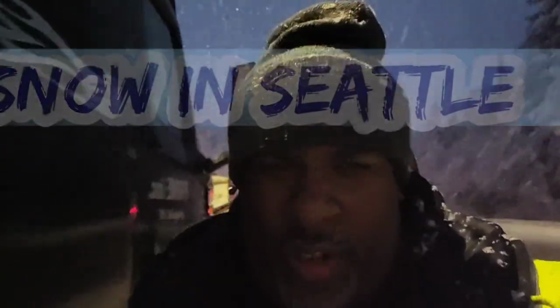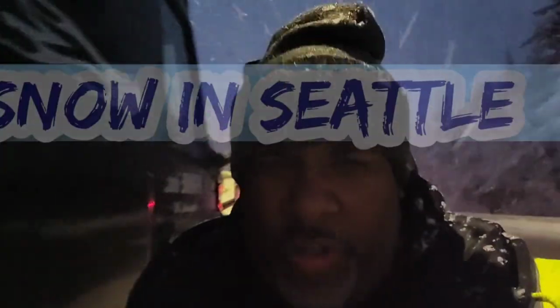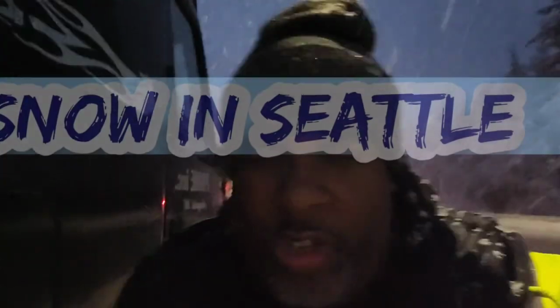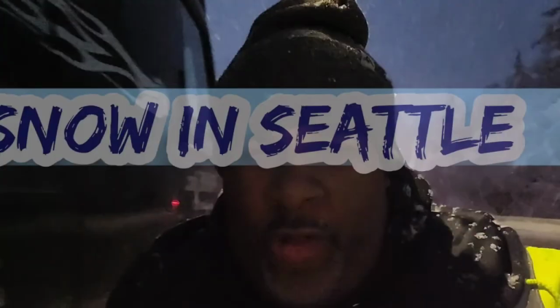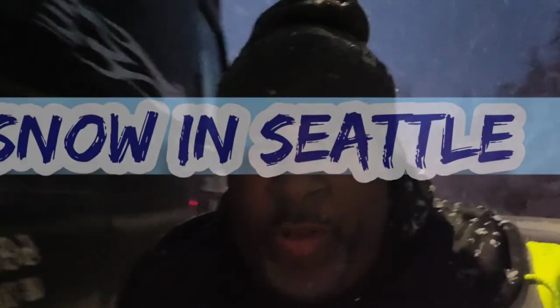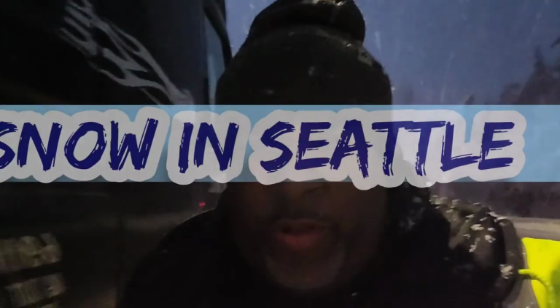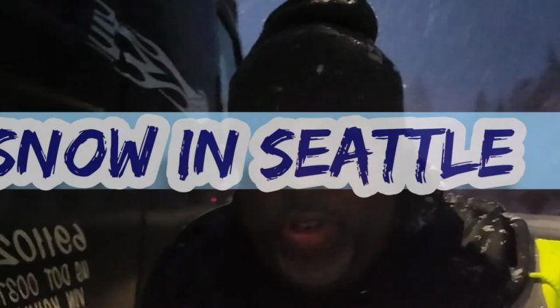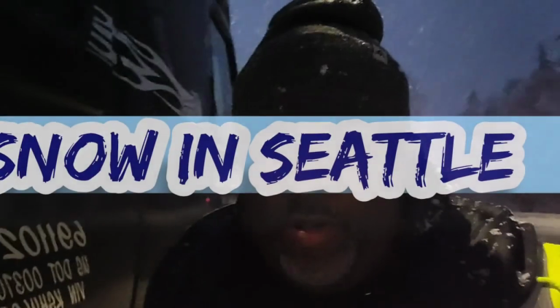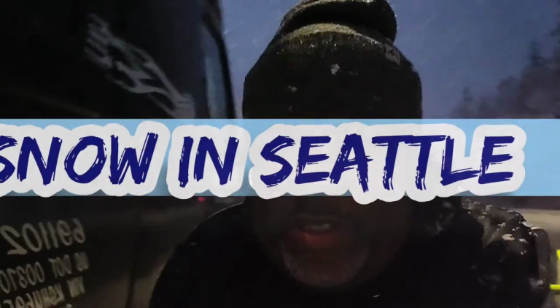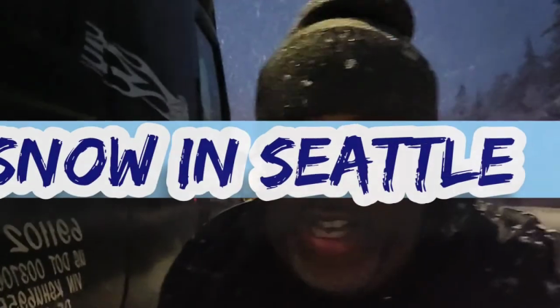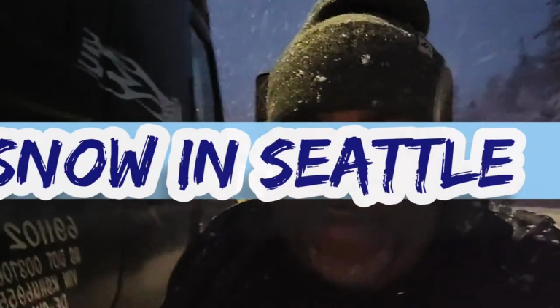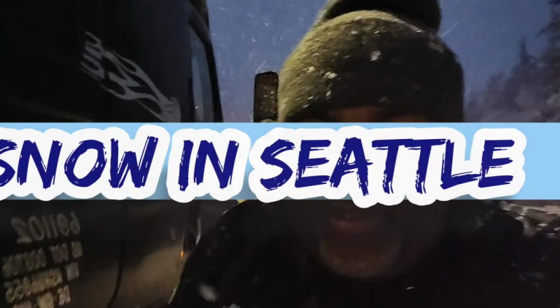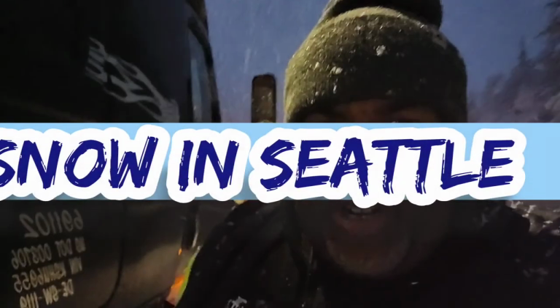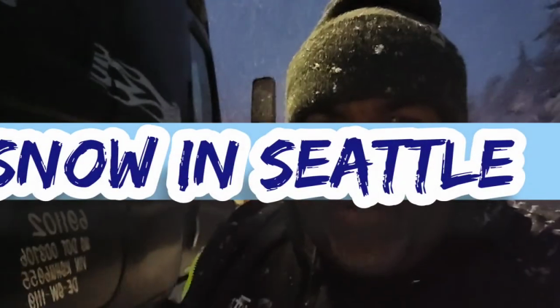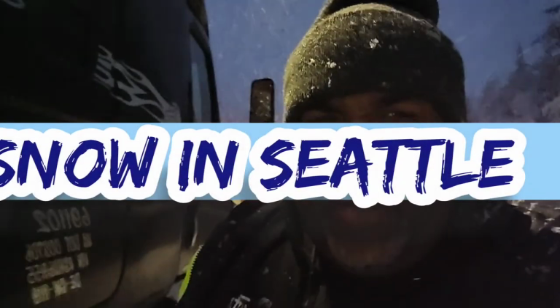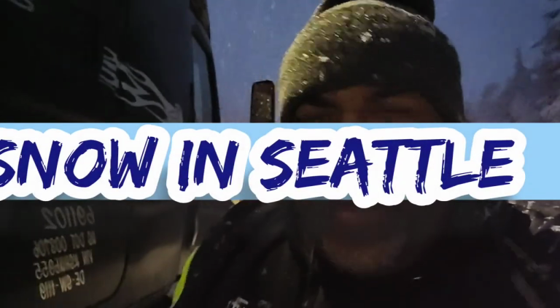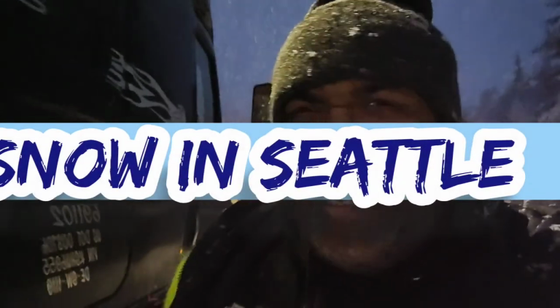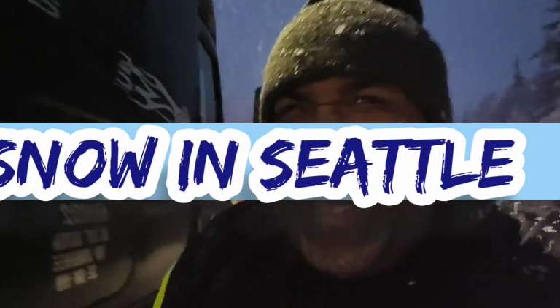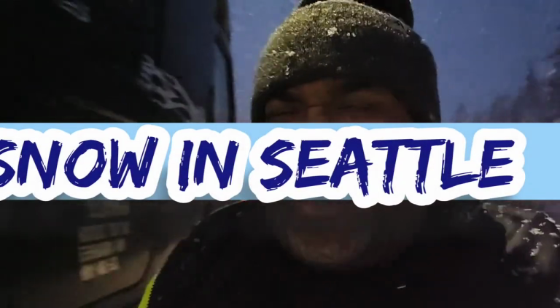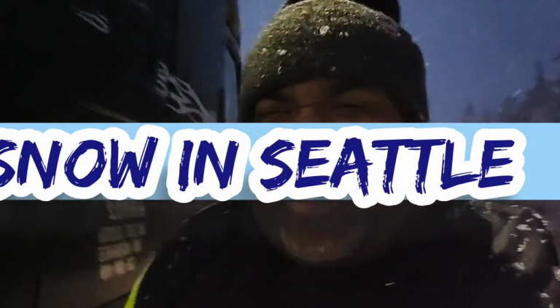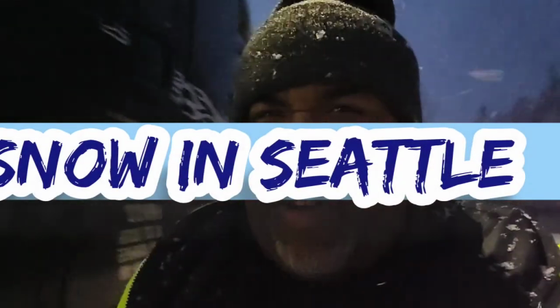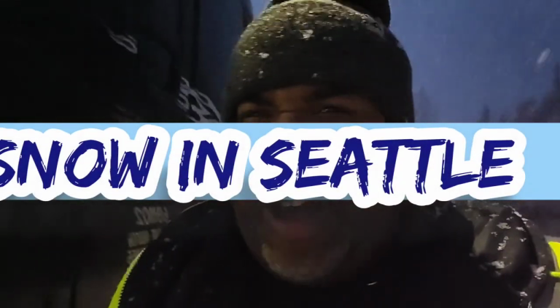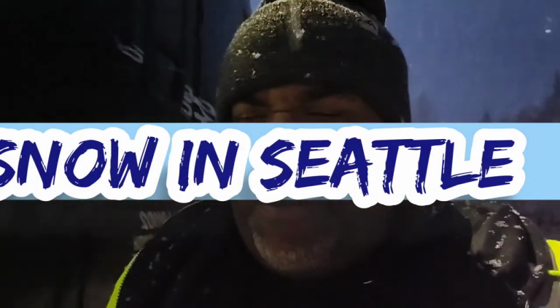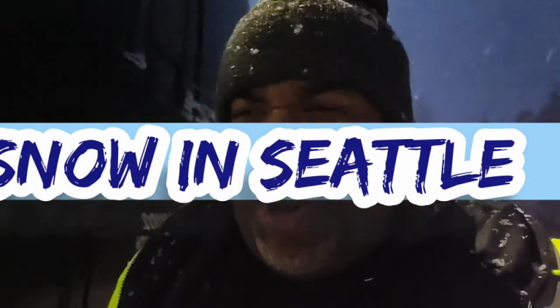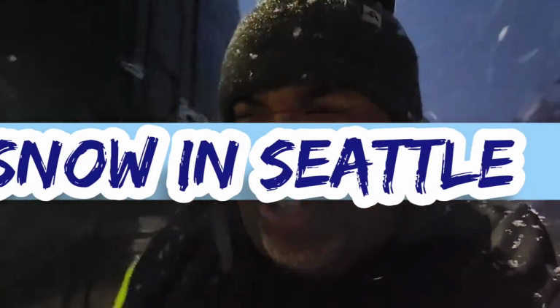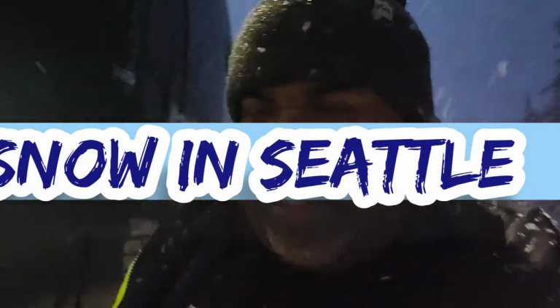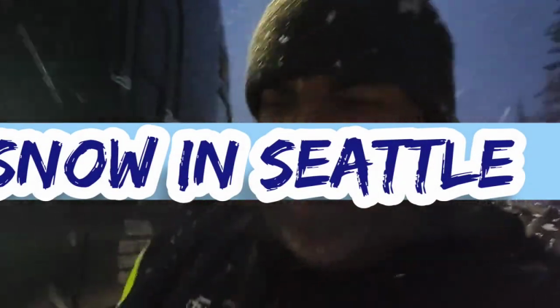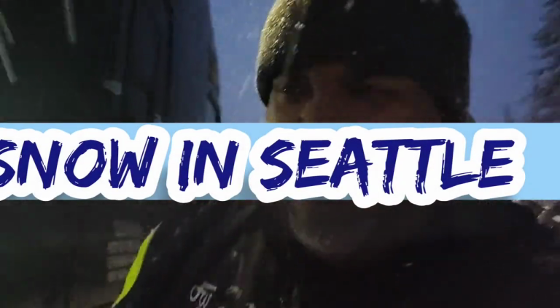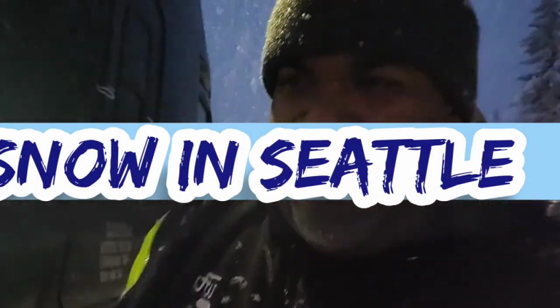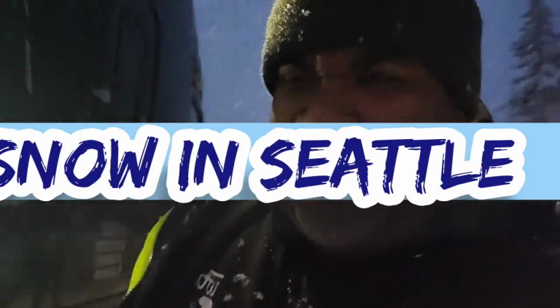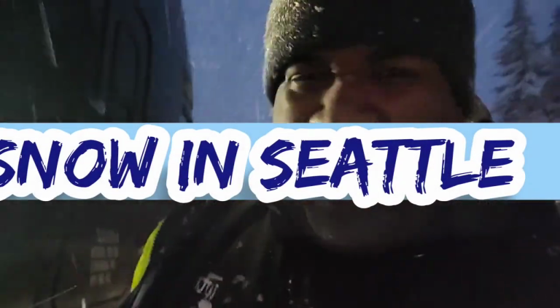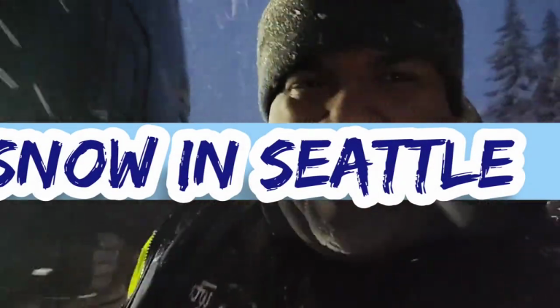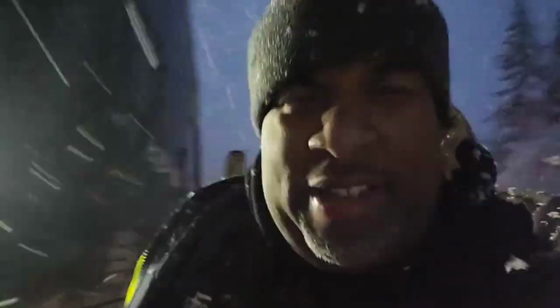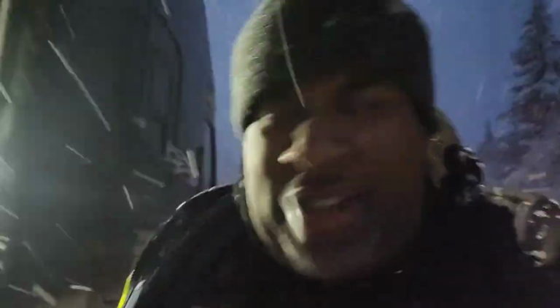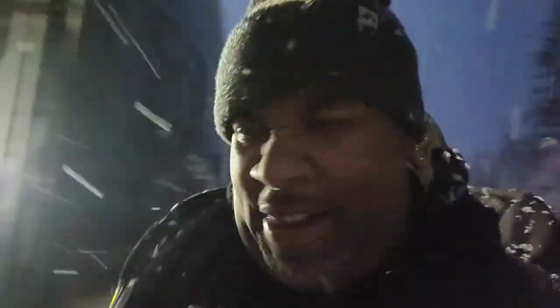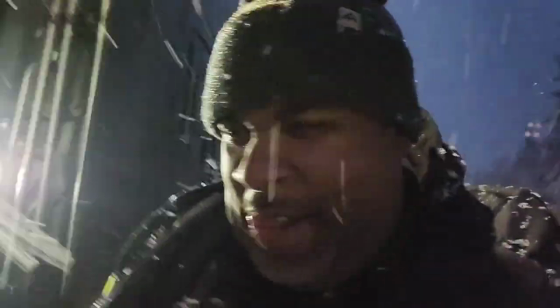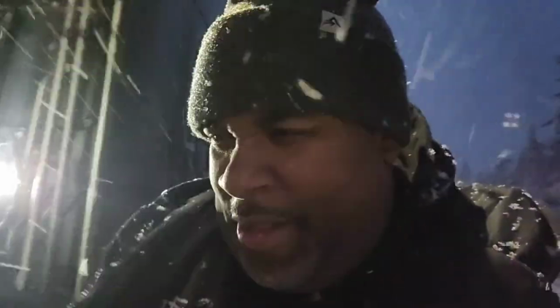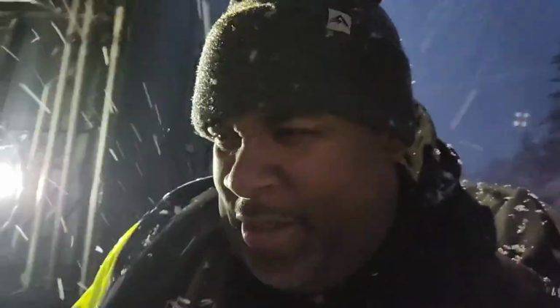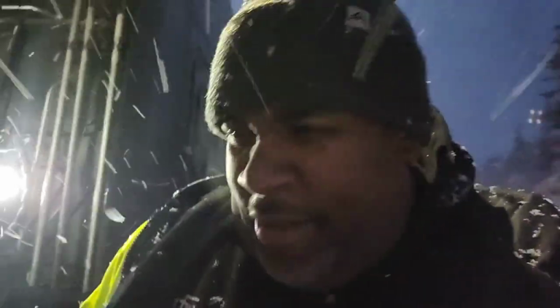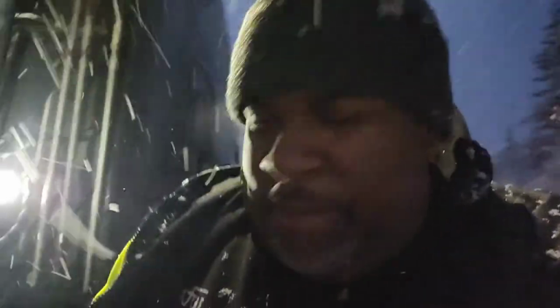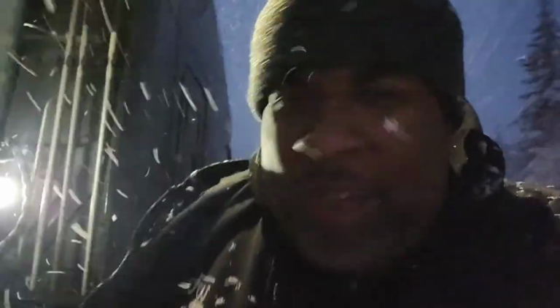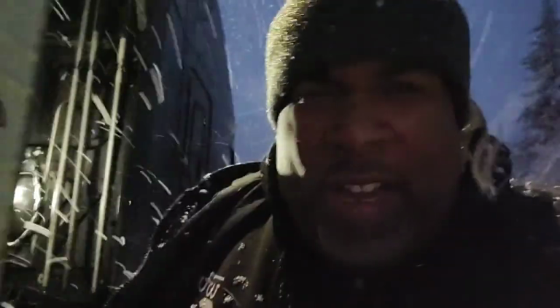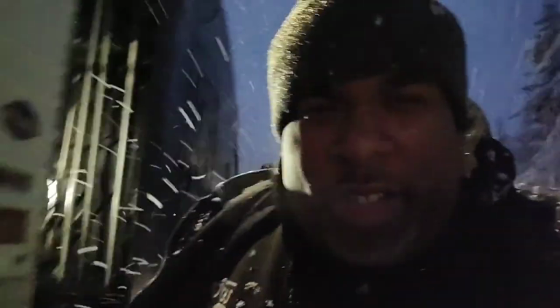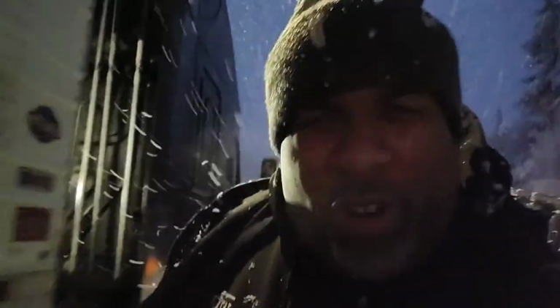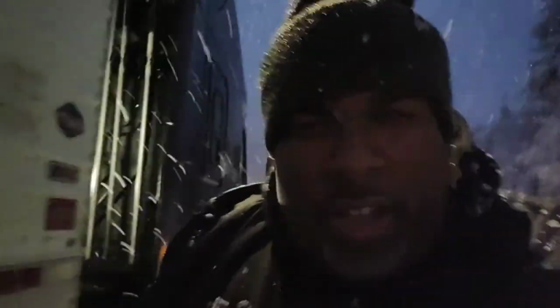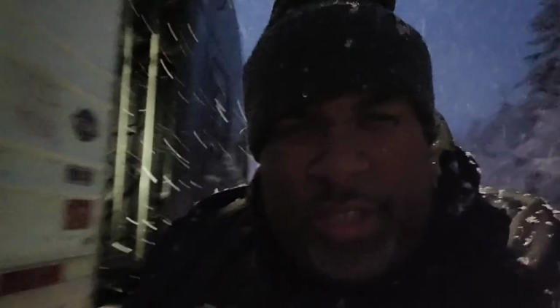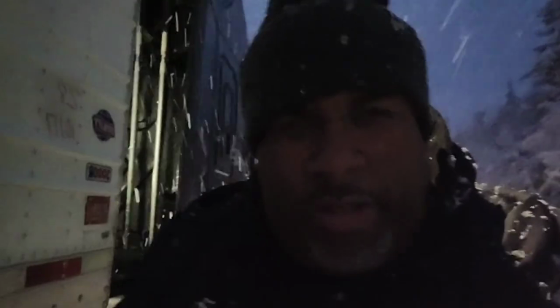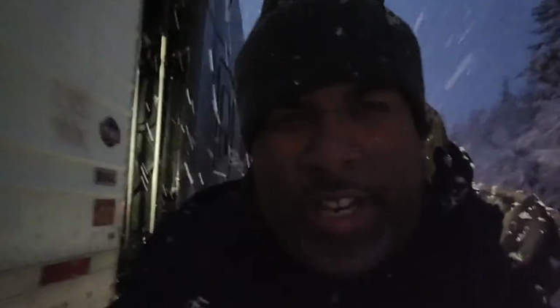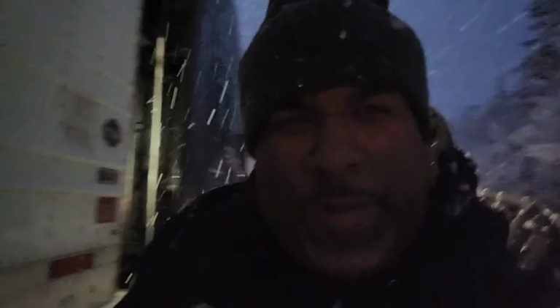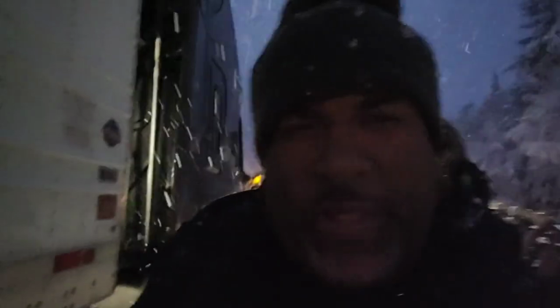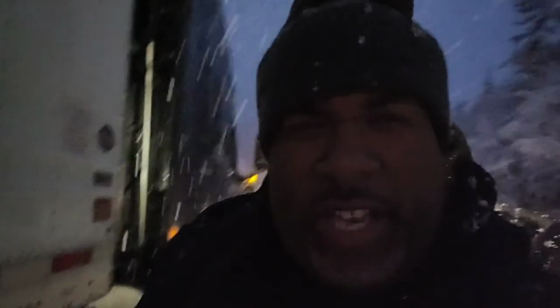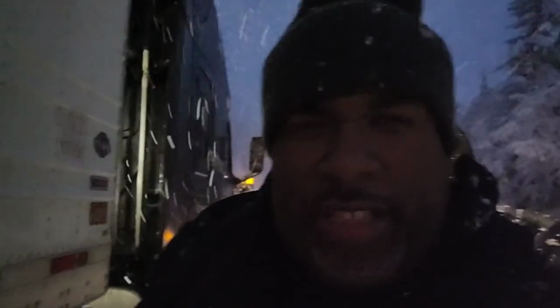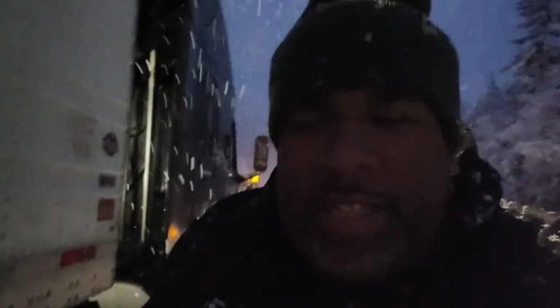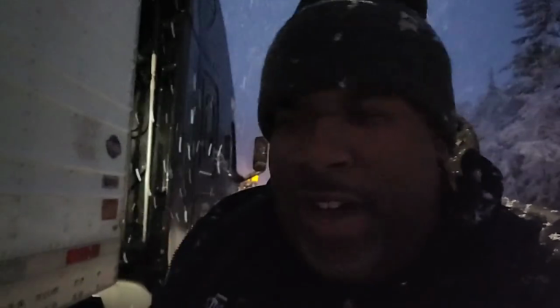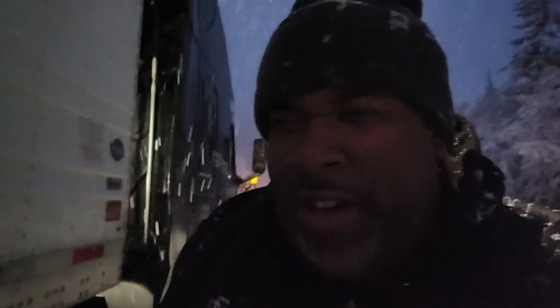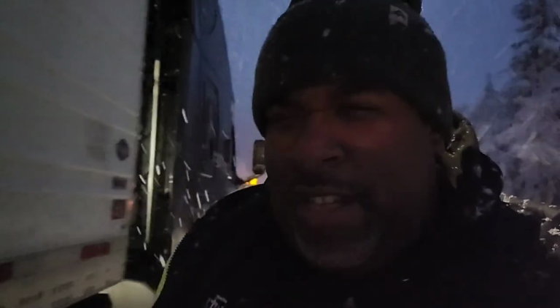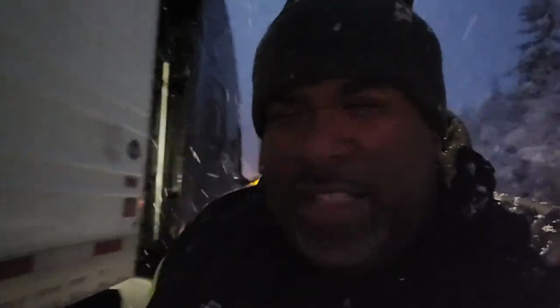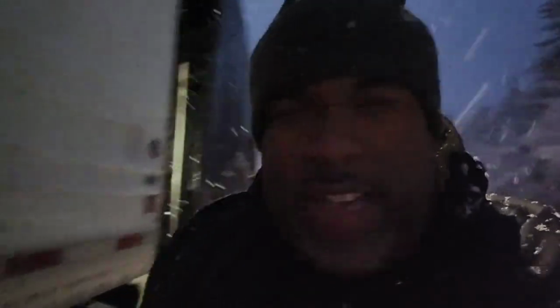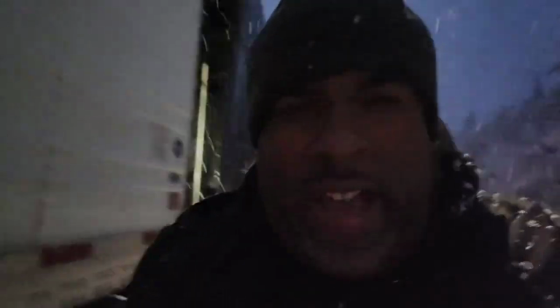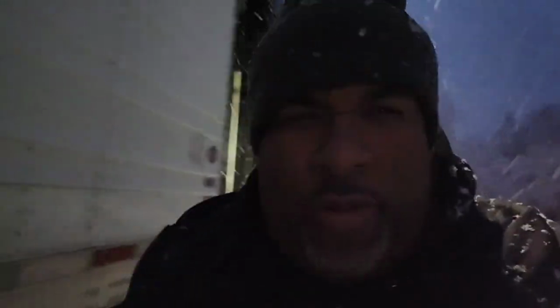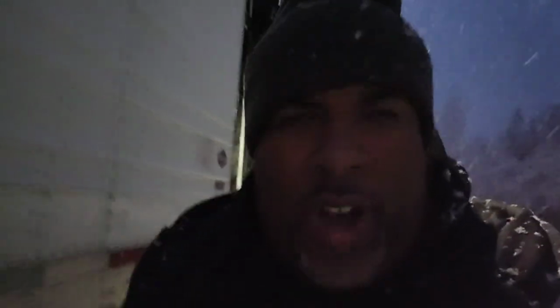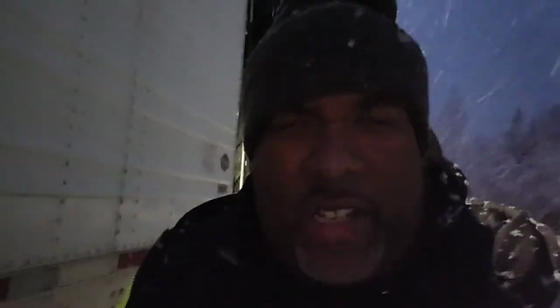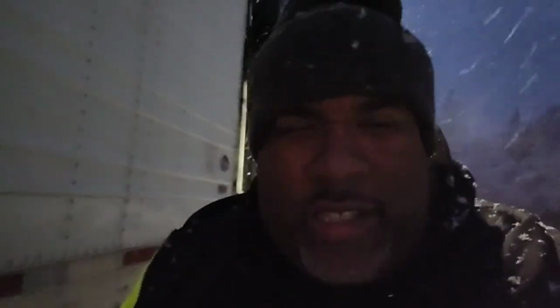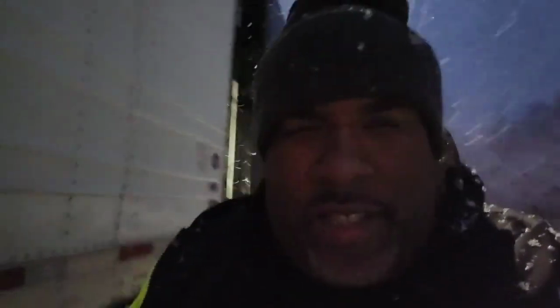What's up, YouTube? Trucking with Medlock, squad boss. Medlock Trucking and Transportation out here in Seattle, Washington.